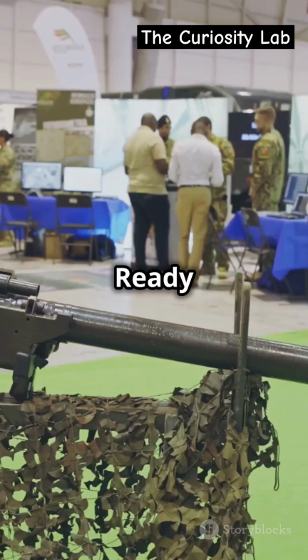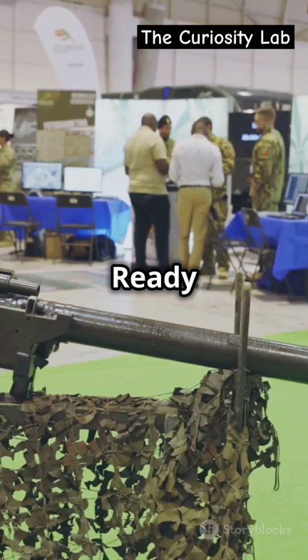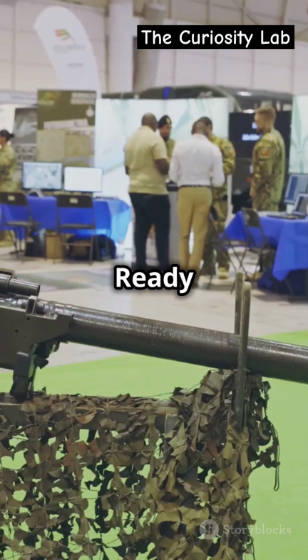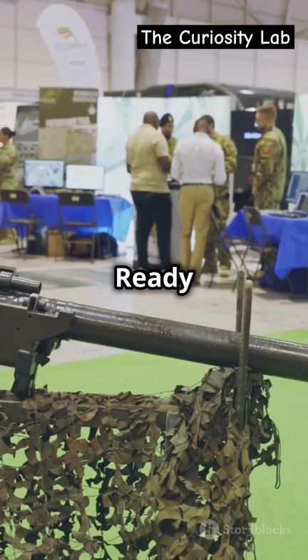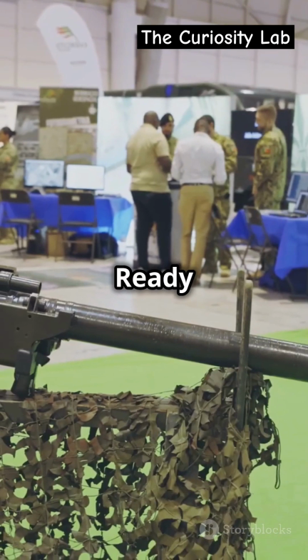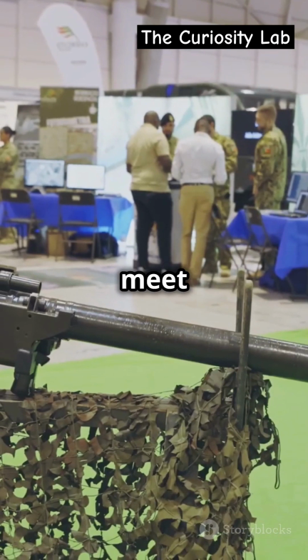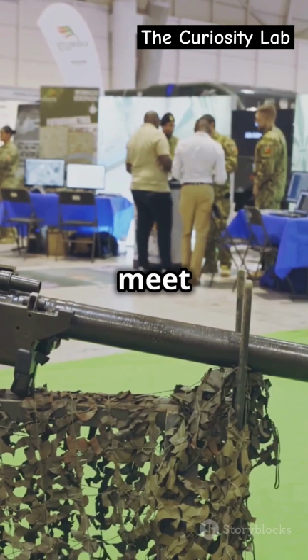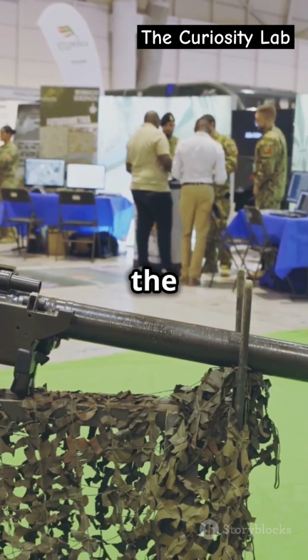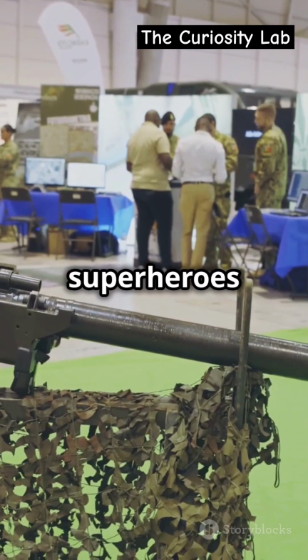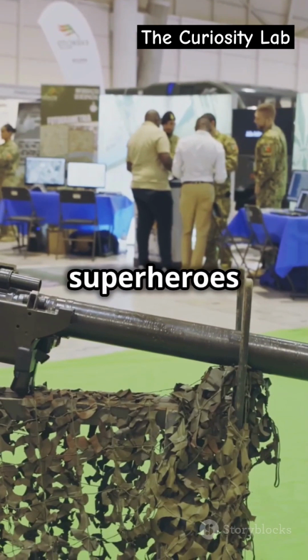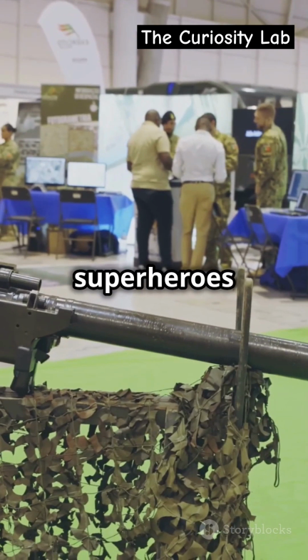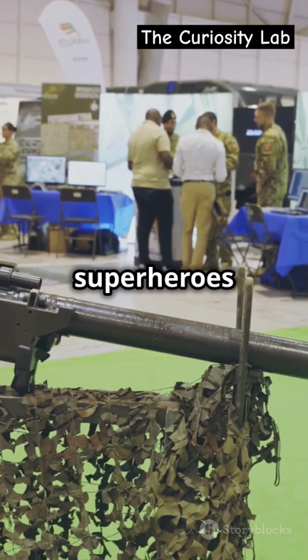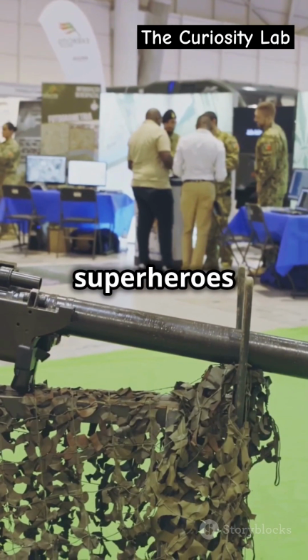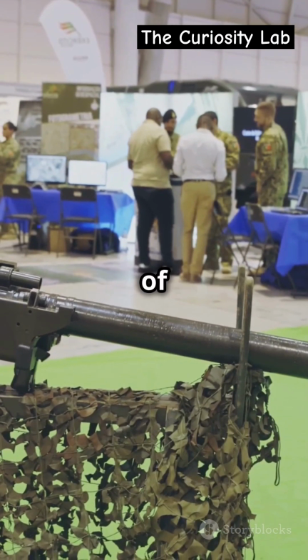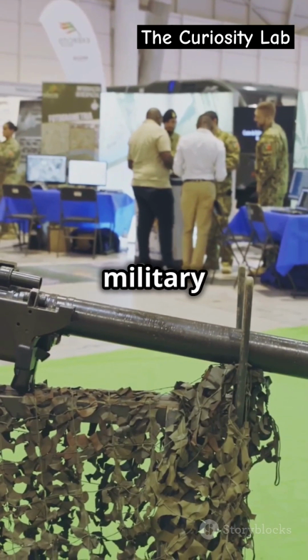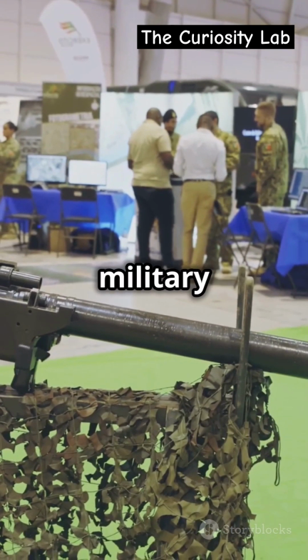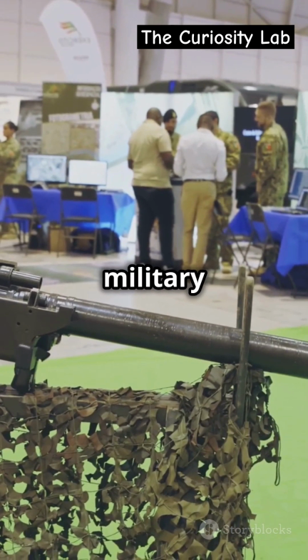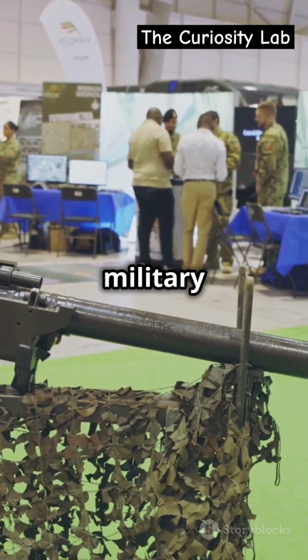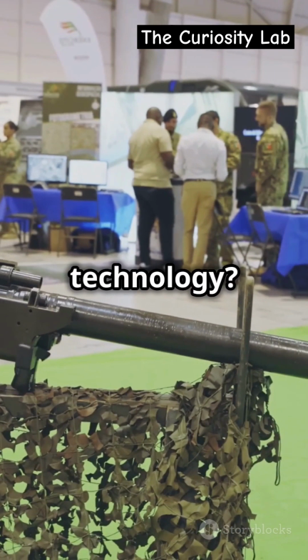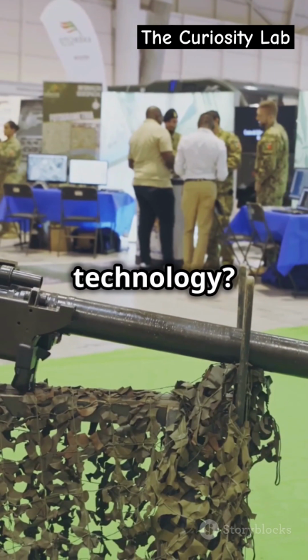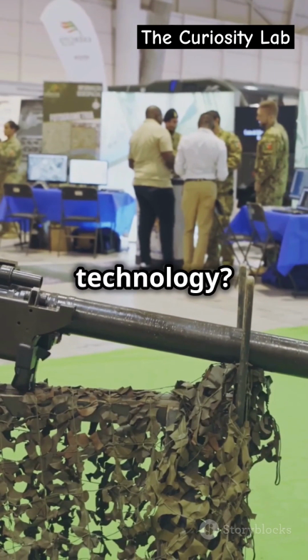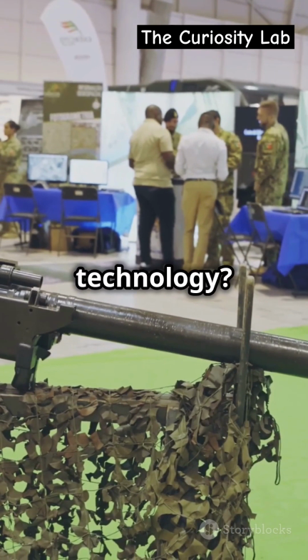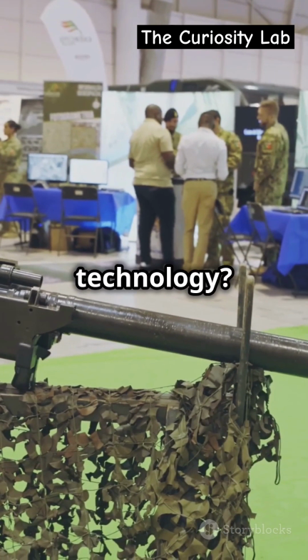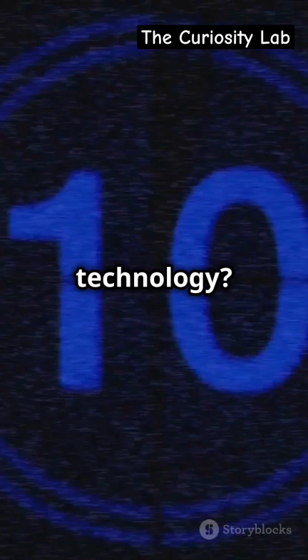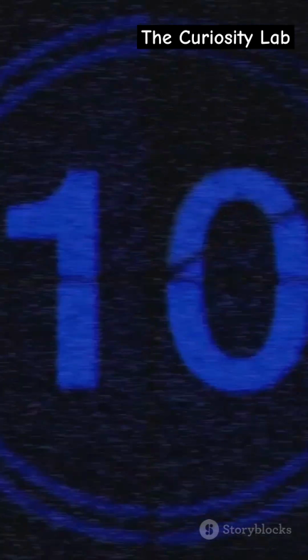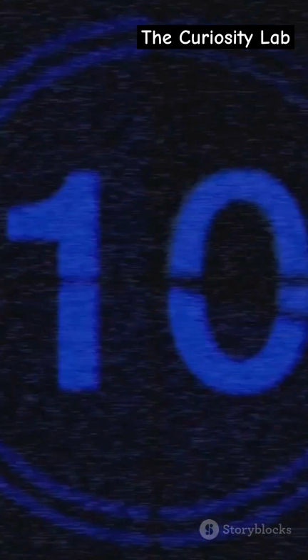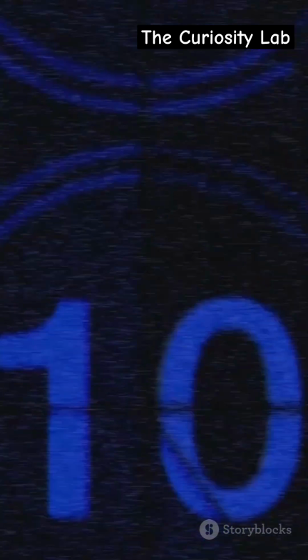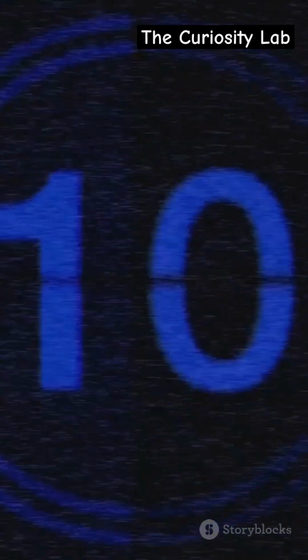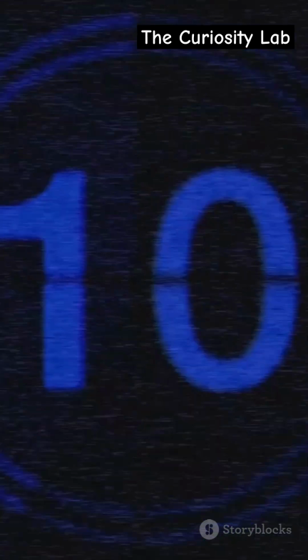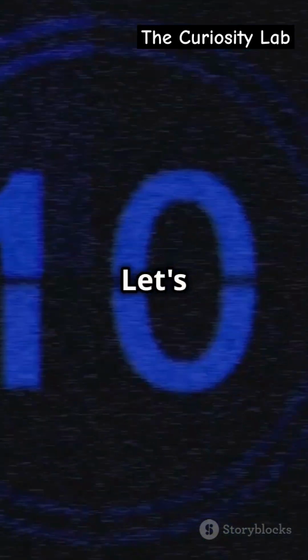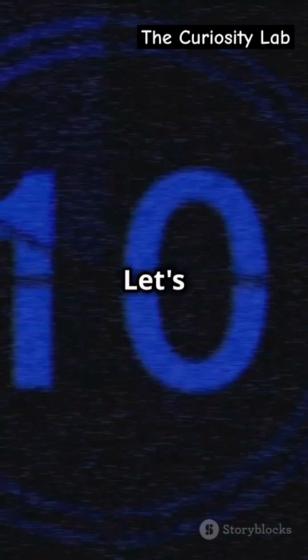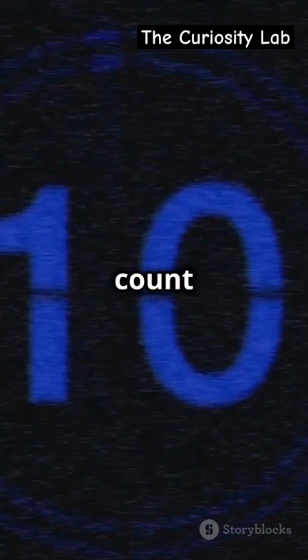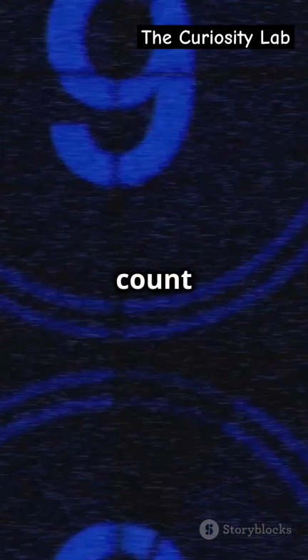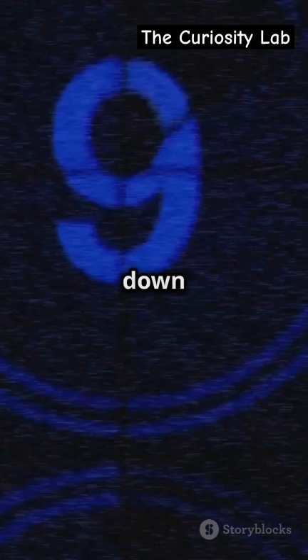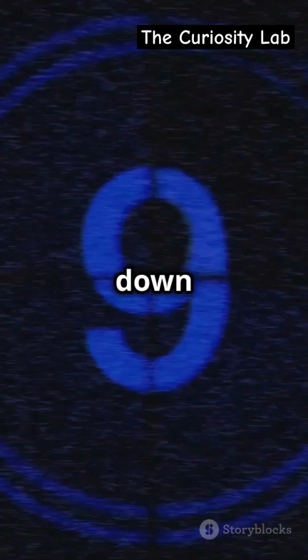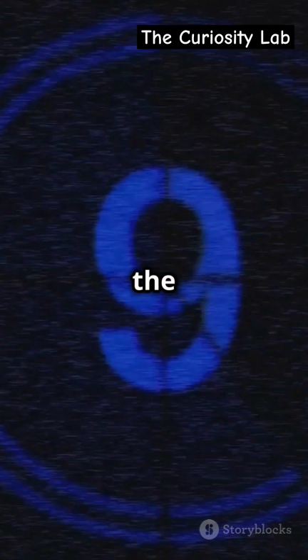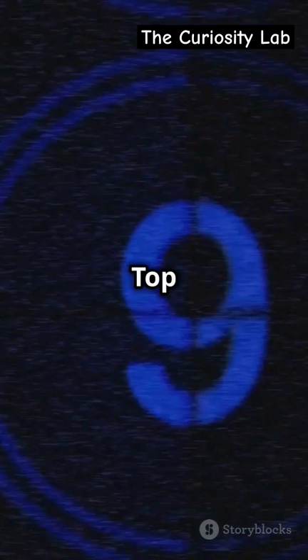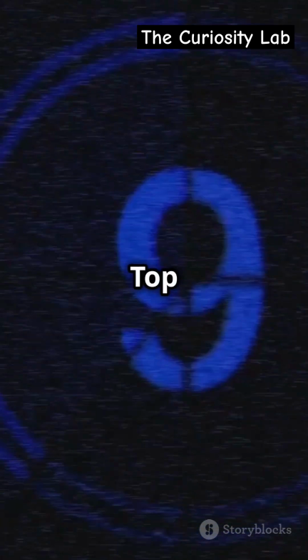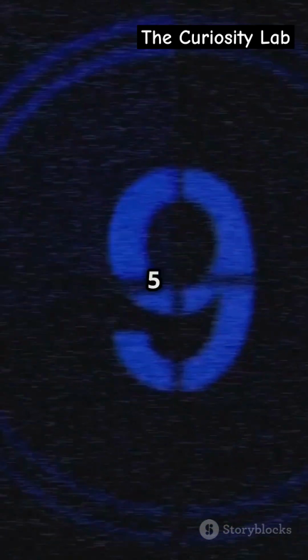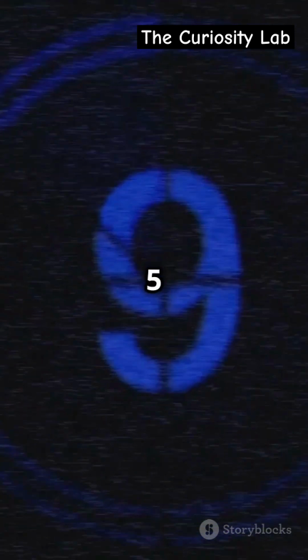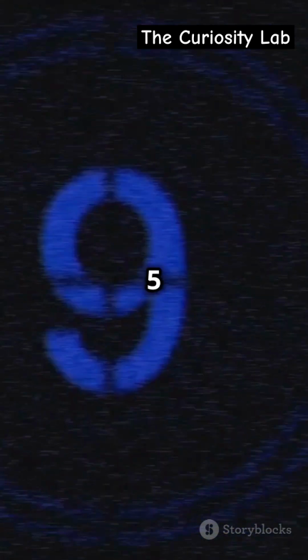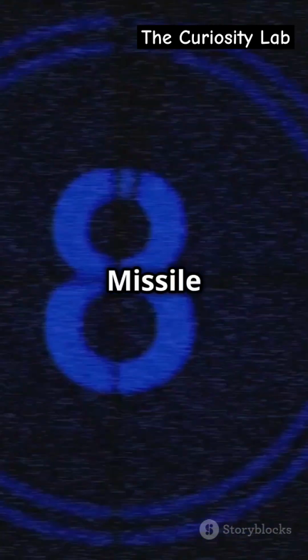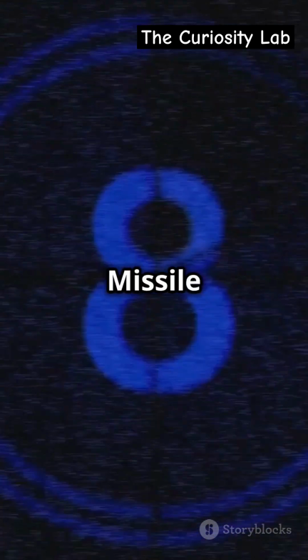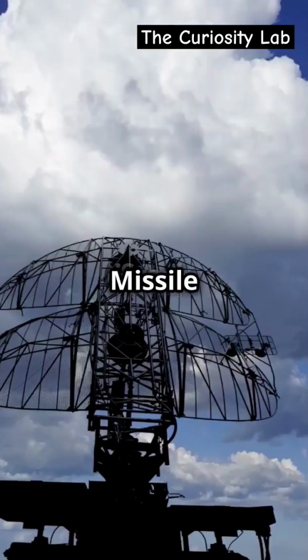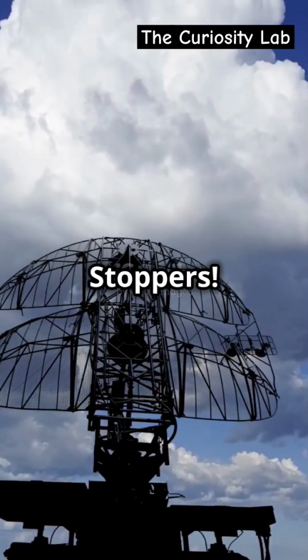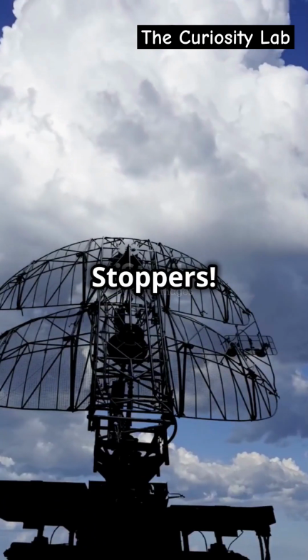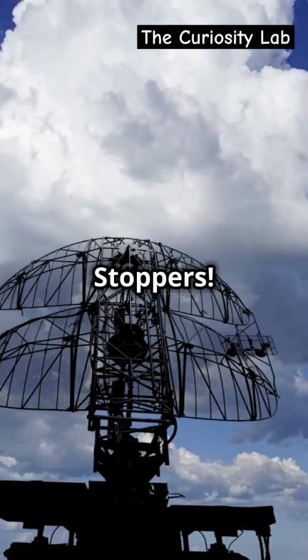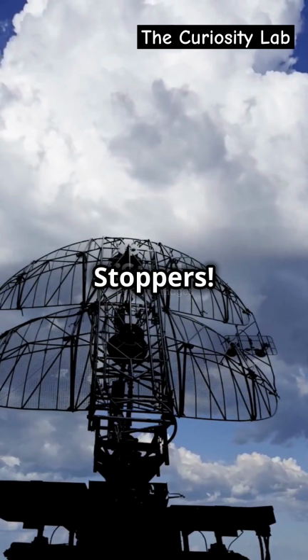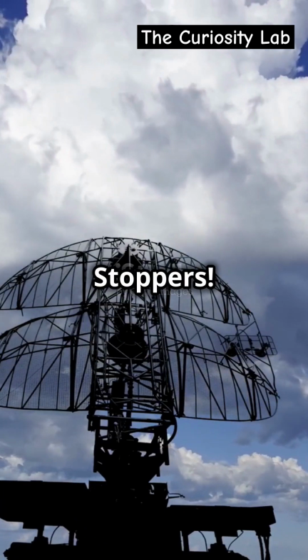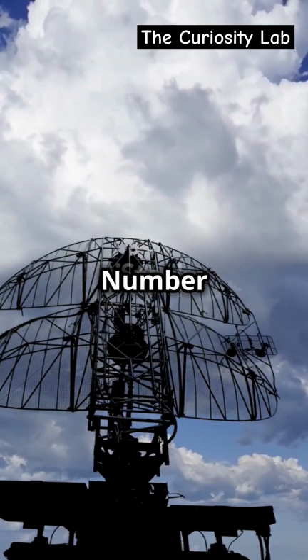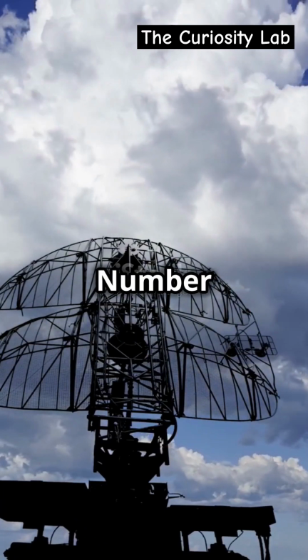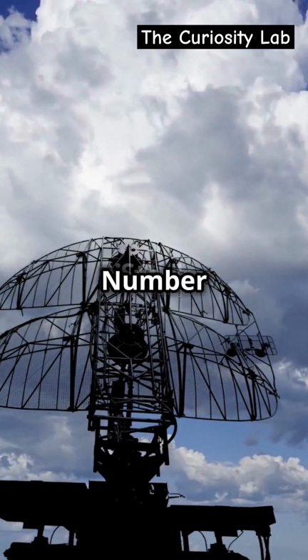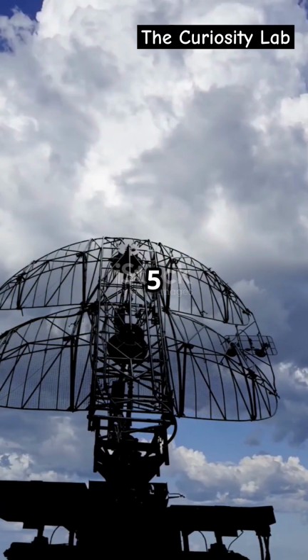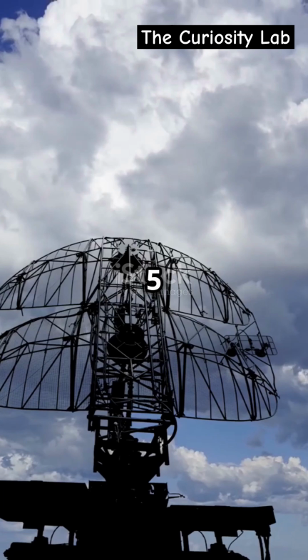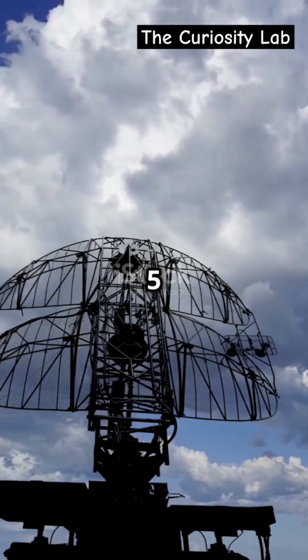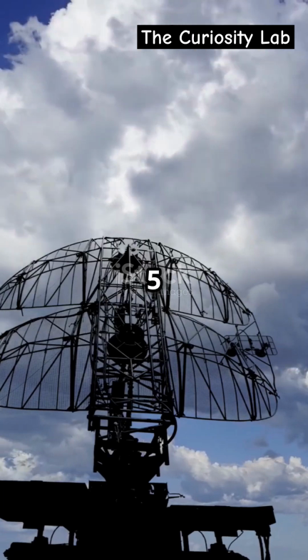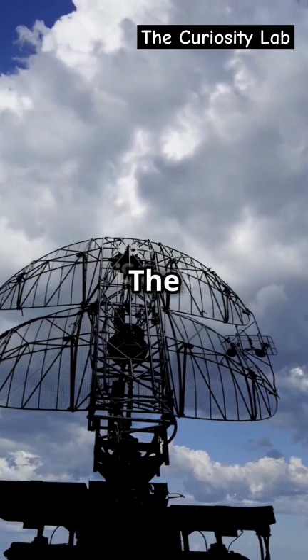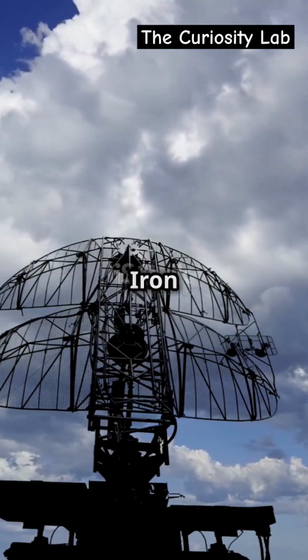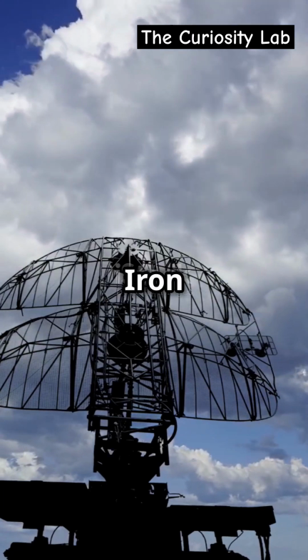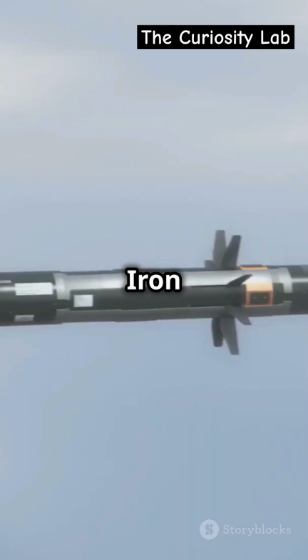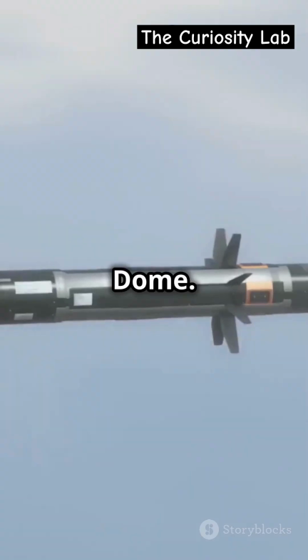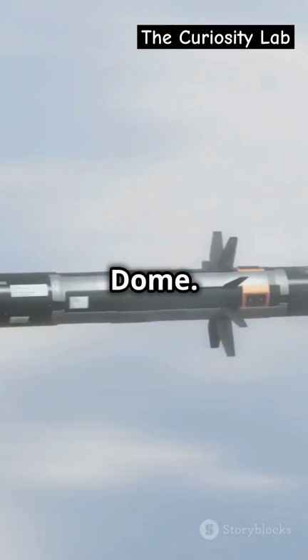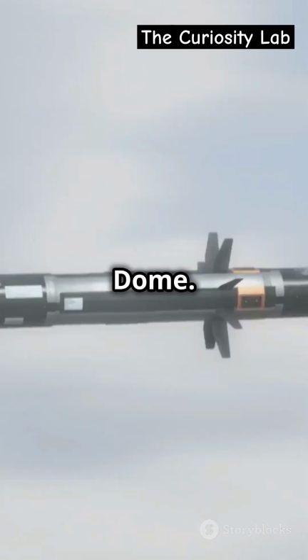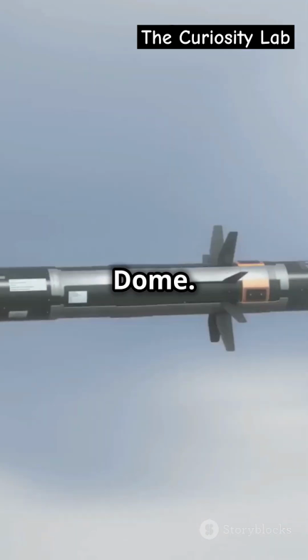Ready to meet the superheroes of military technology? Let's count down the top five missile stoppers. Number five, the Iron Dome.